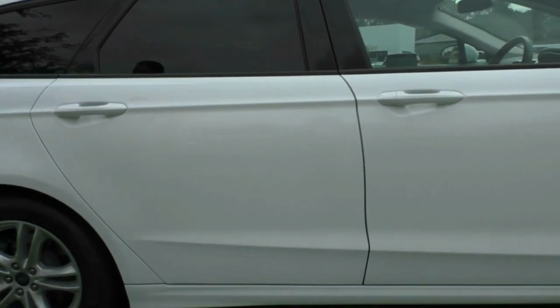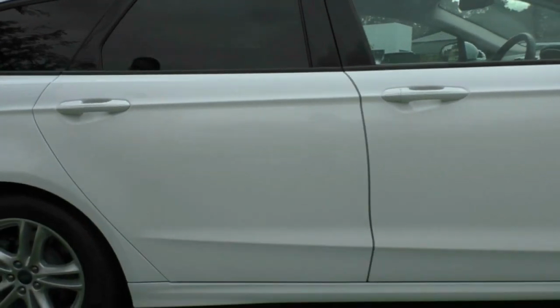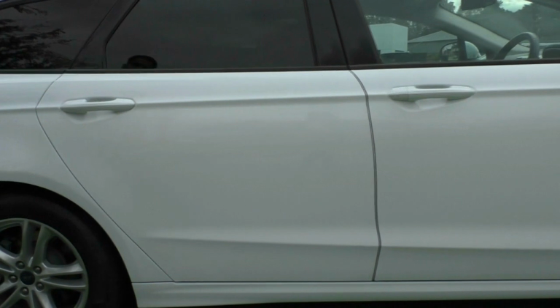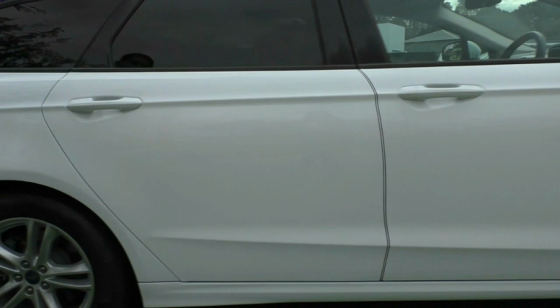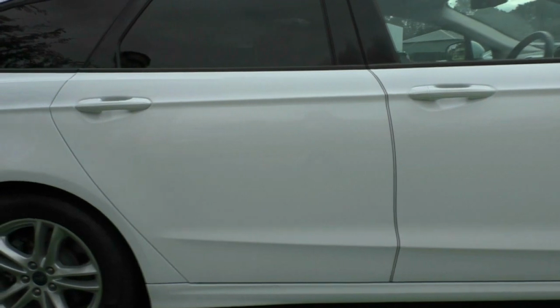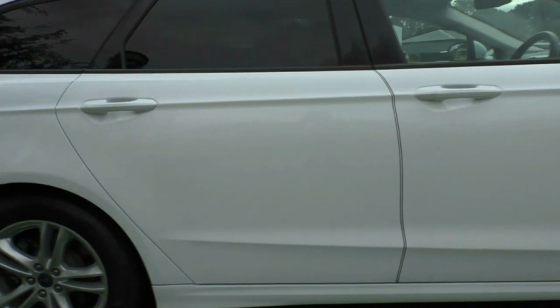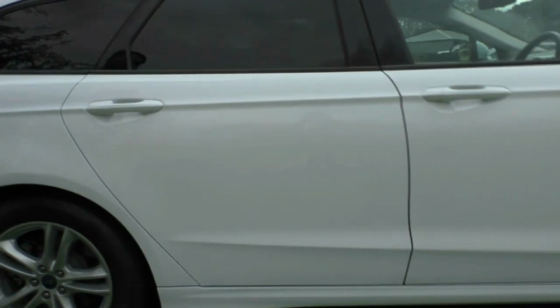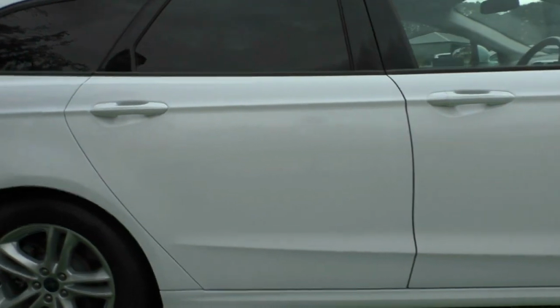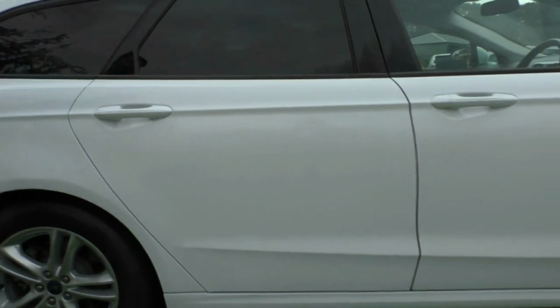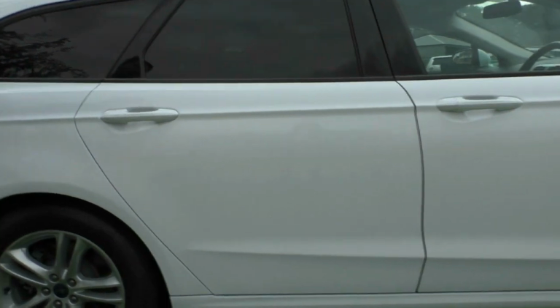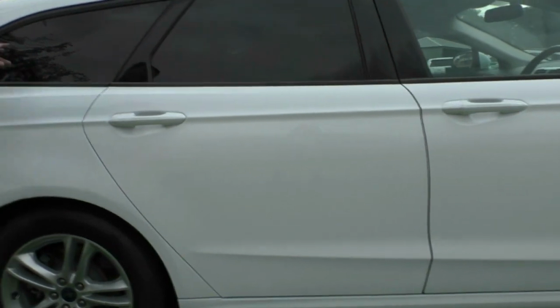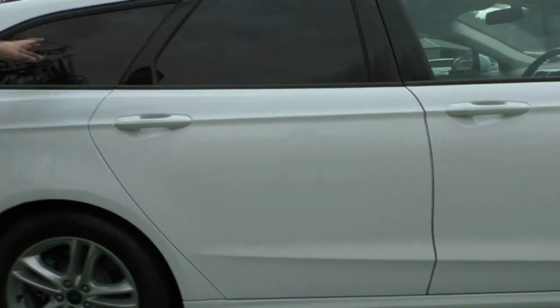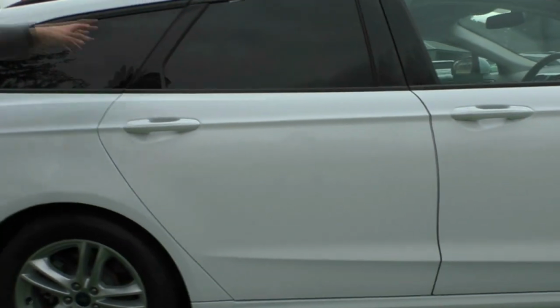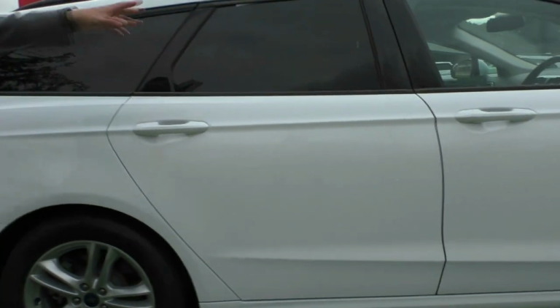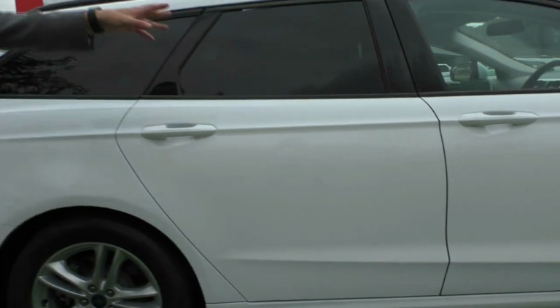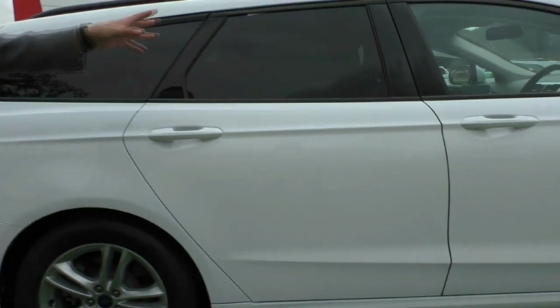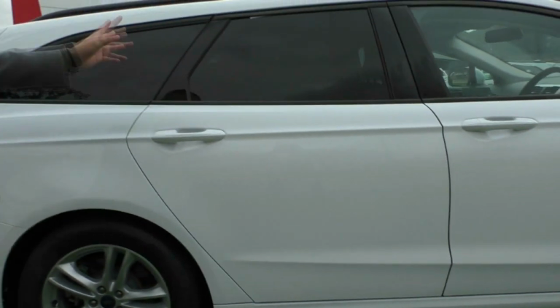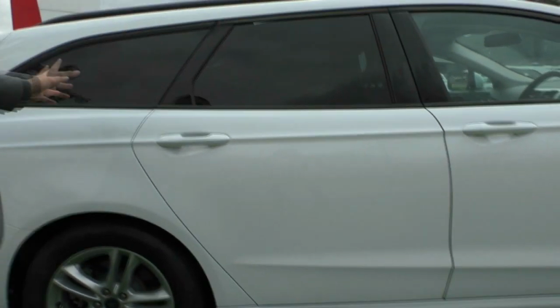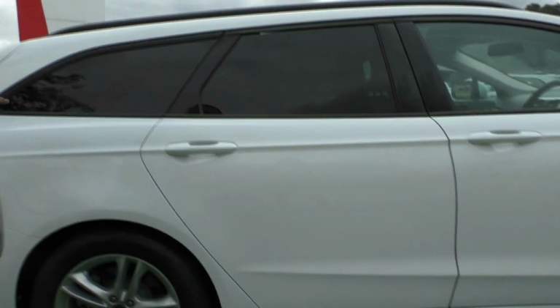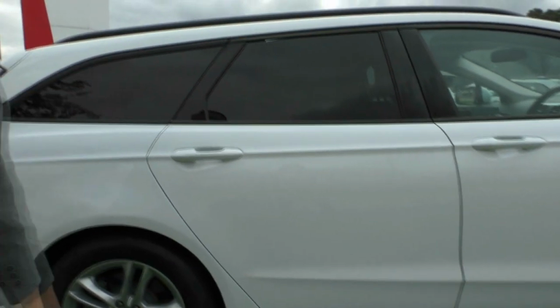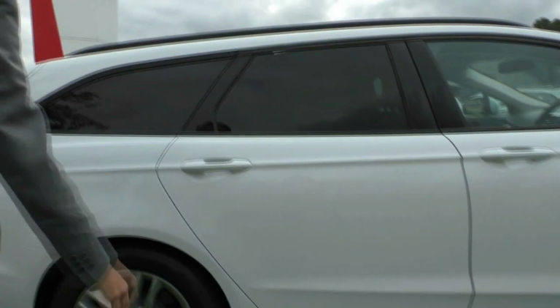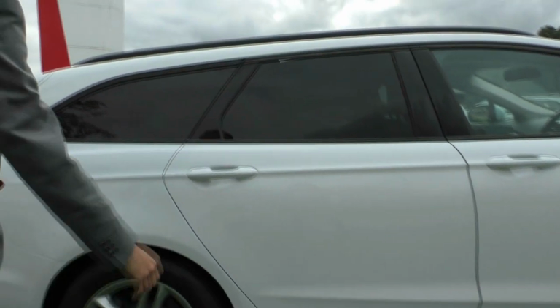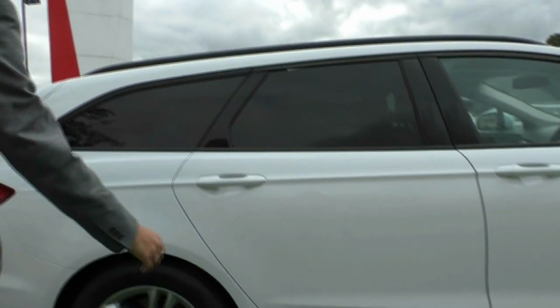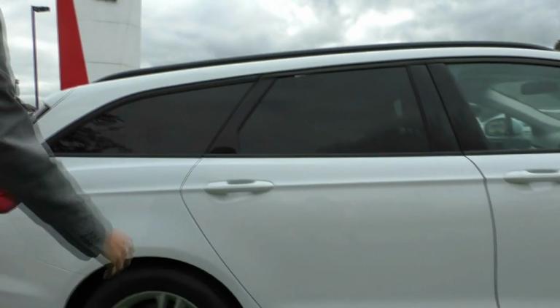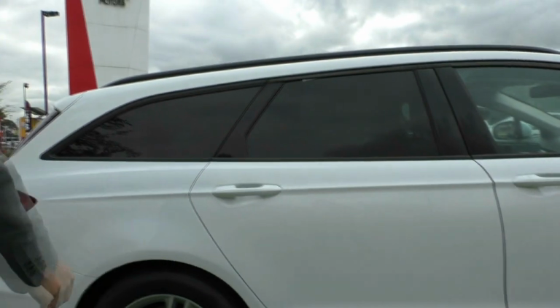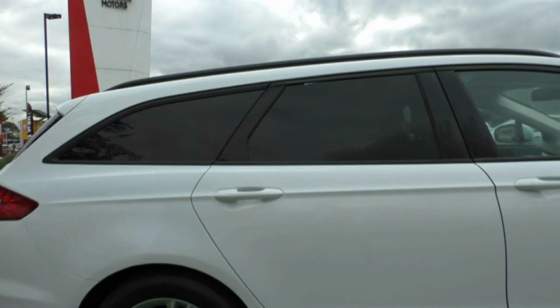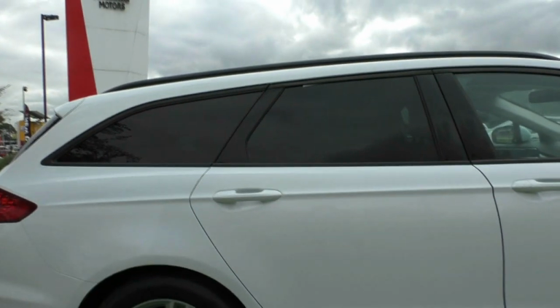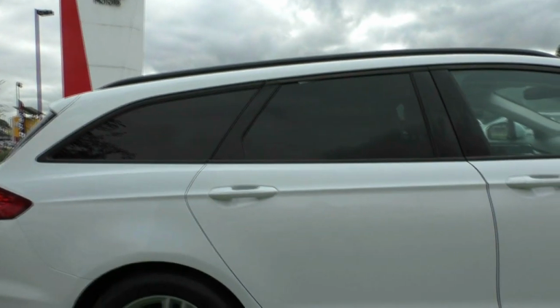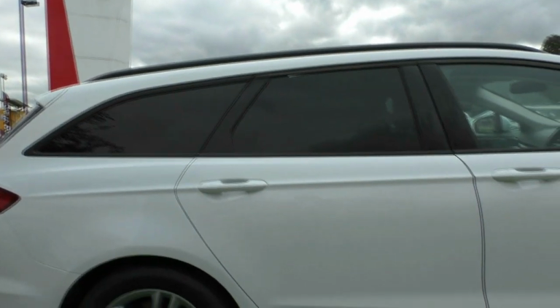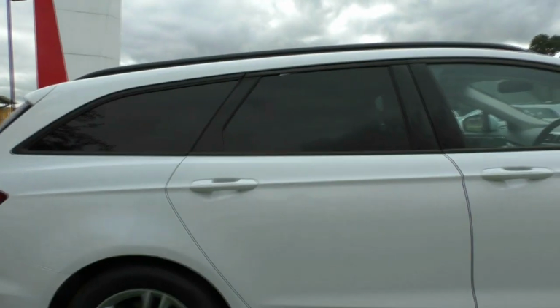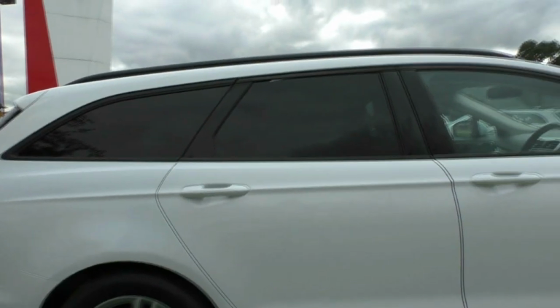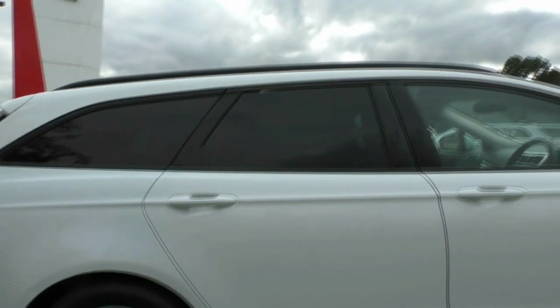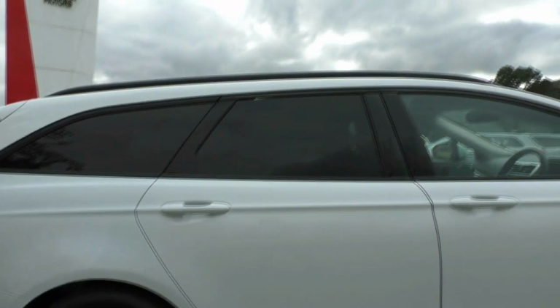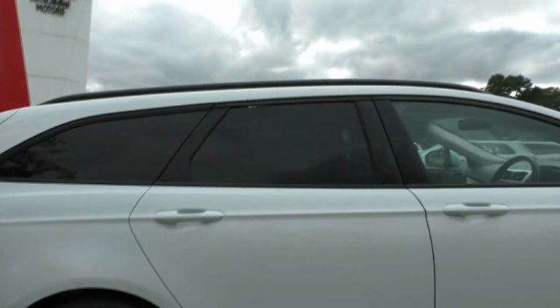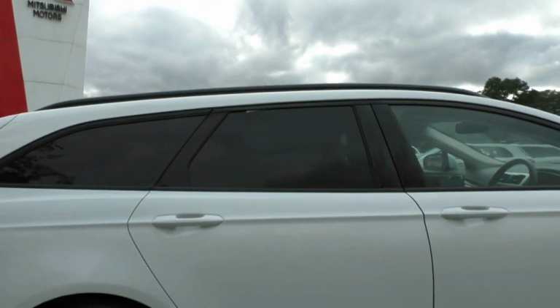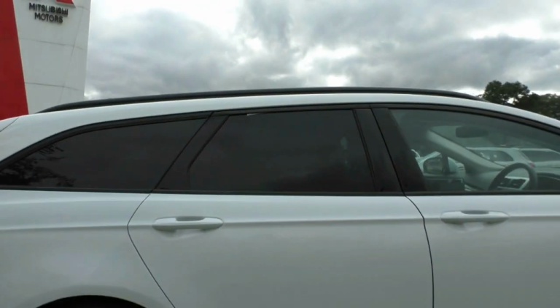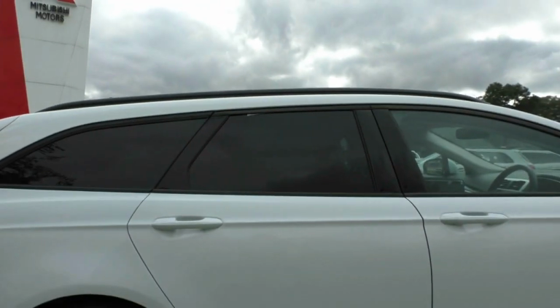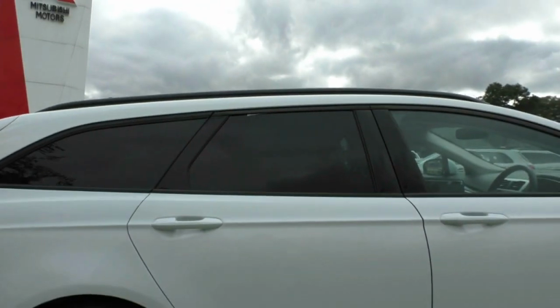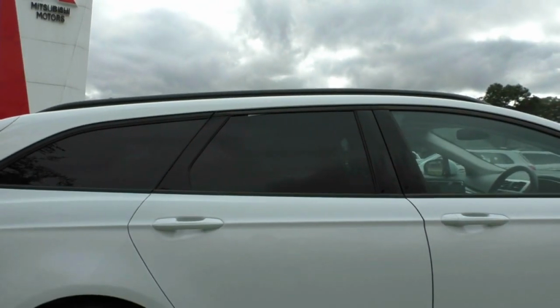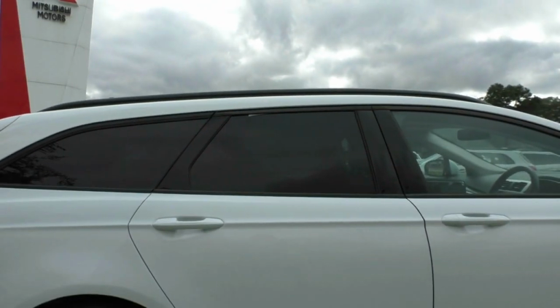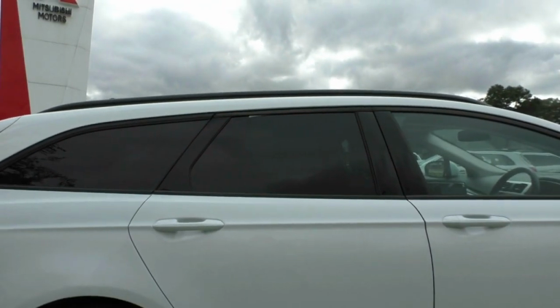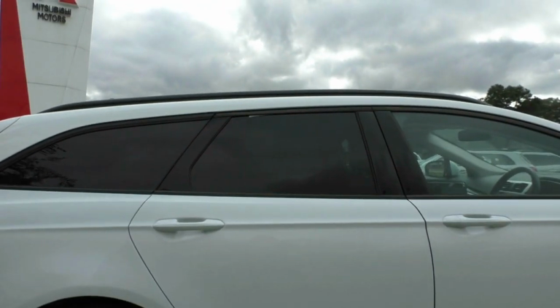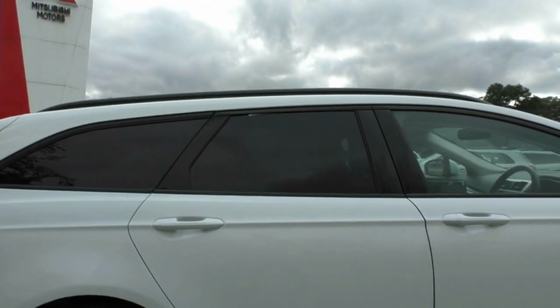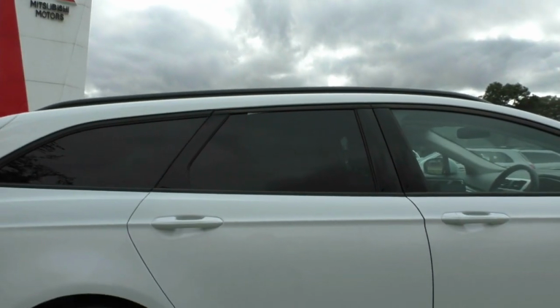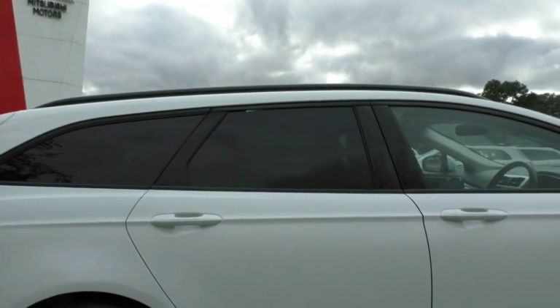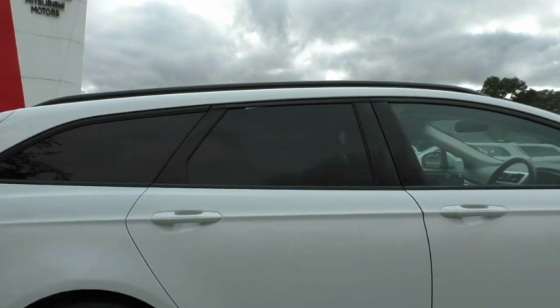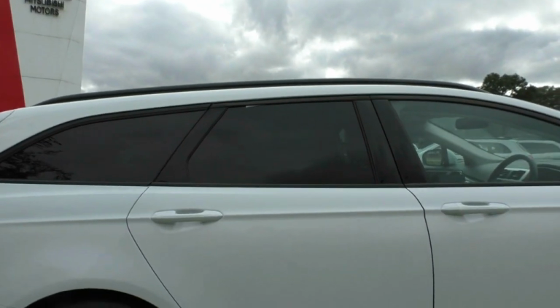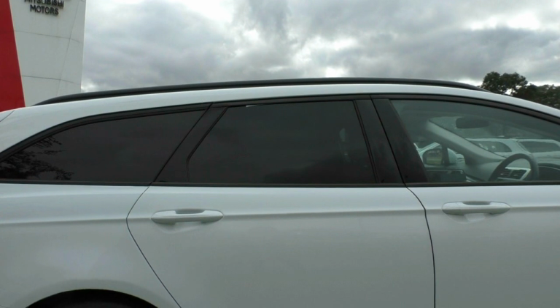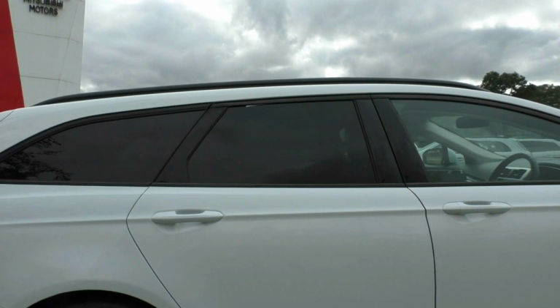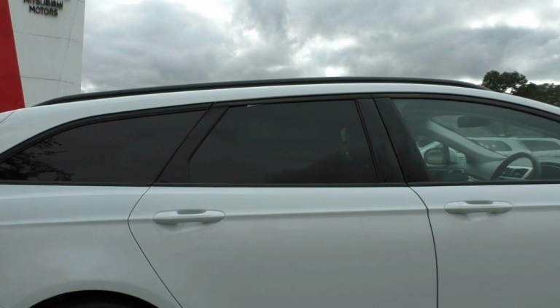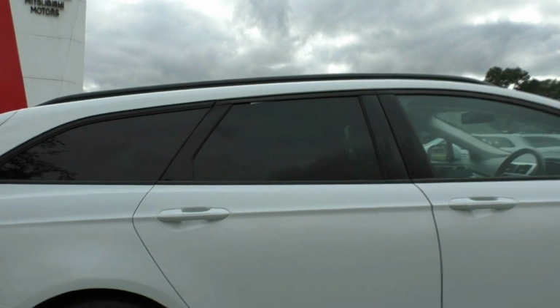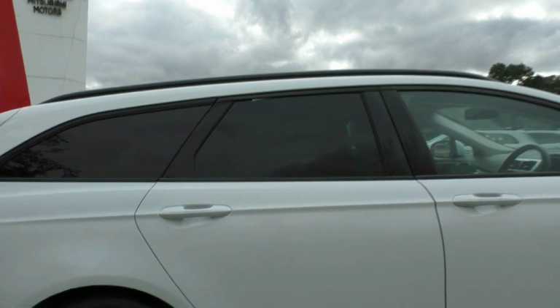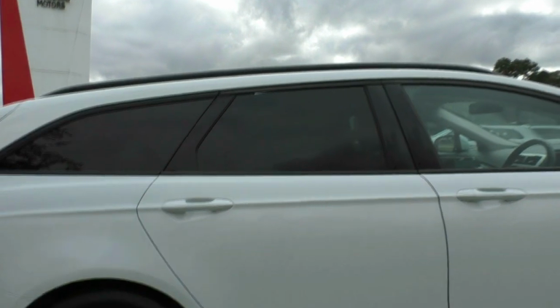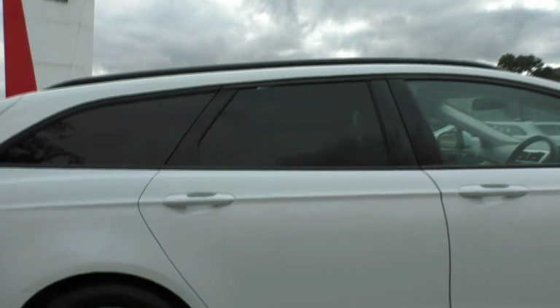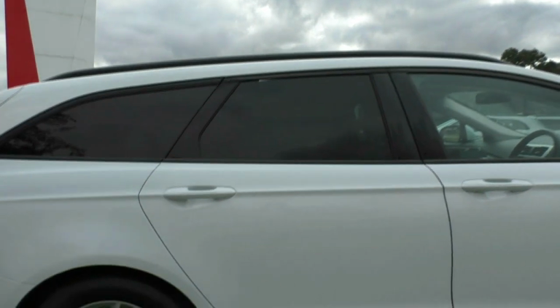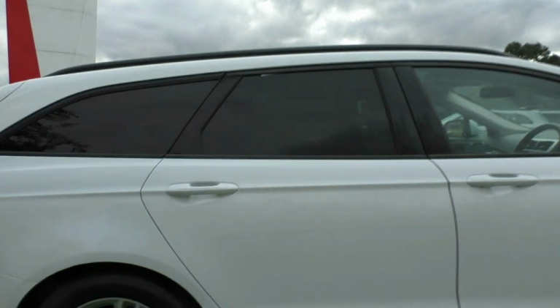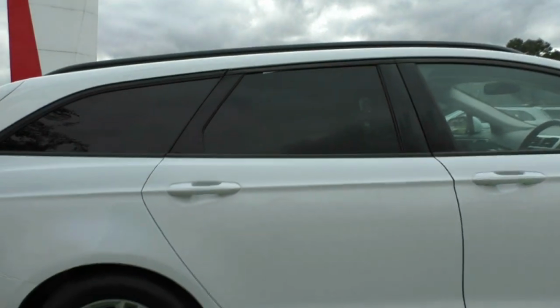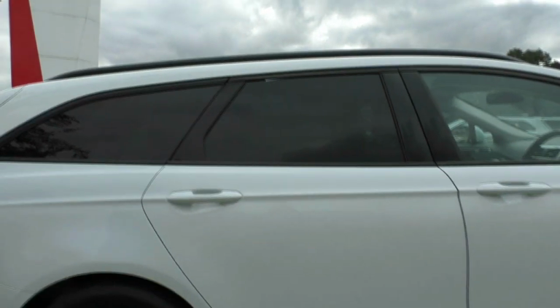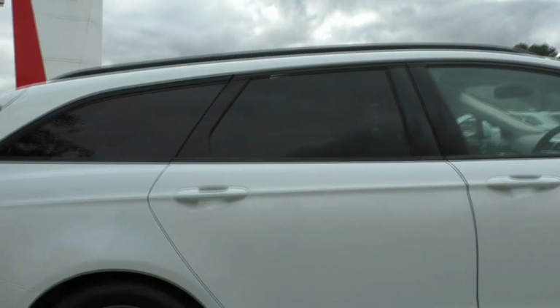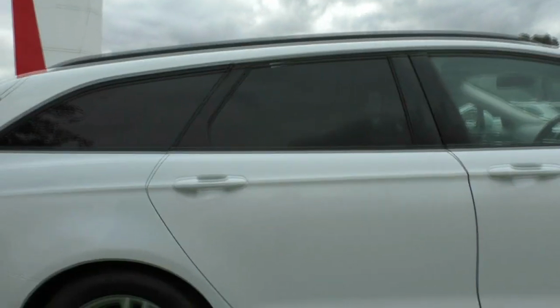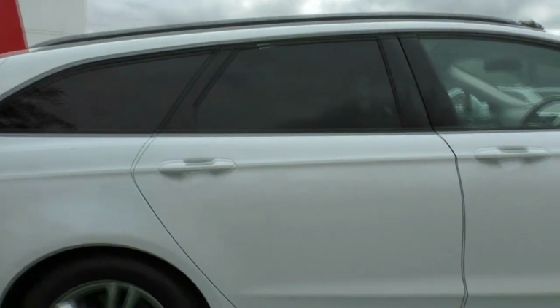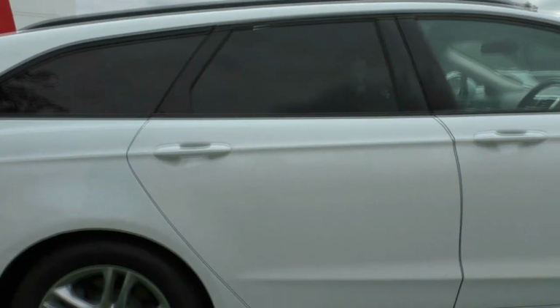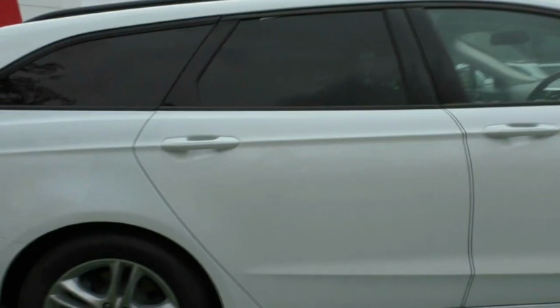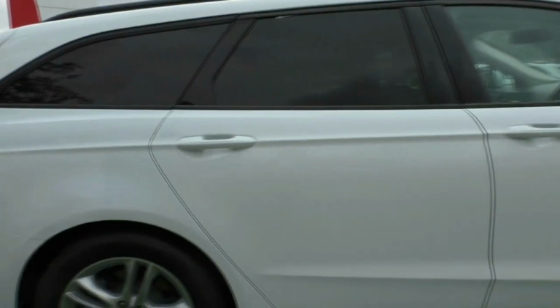You can also see that the back windows — how dark they are. So really dark tint on the back windows, really good so nobody can look in the back of the car.